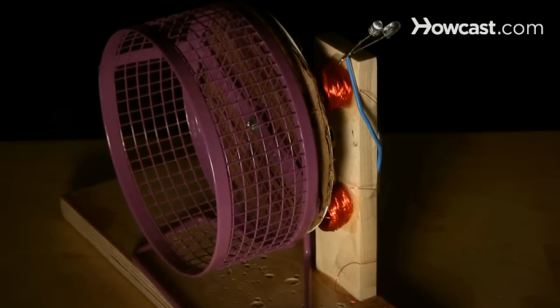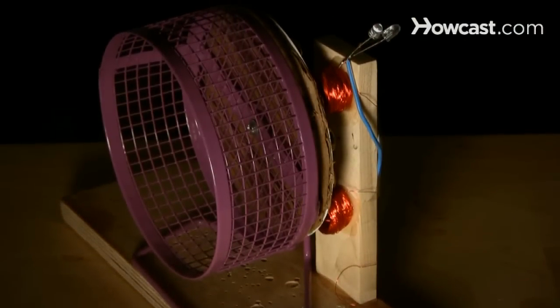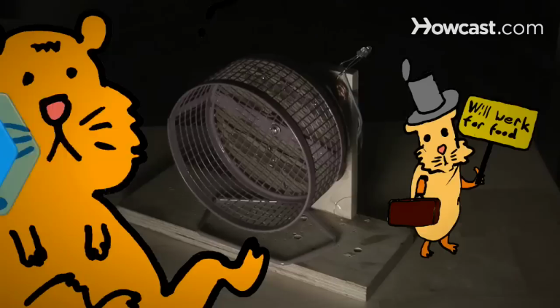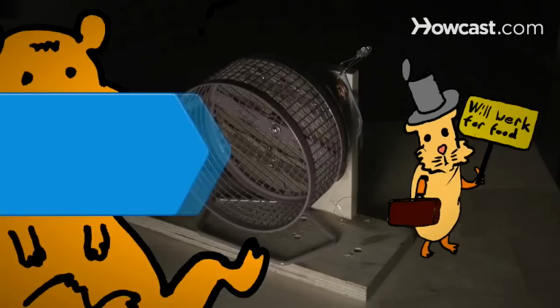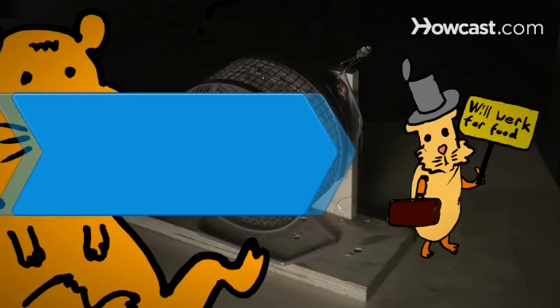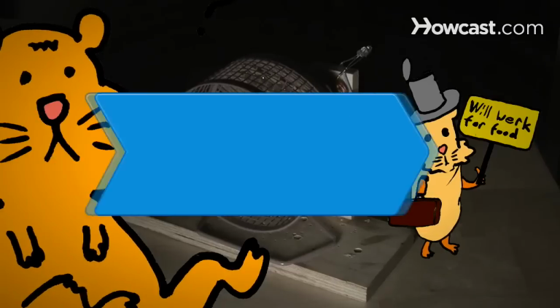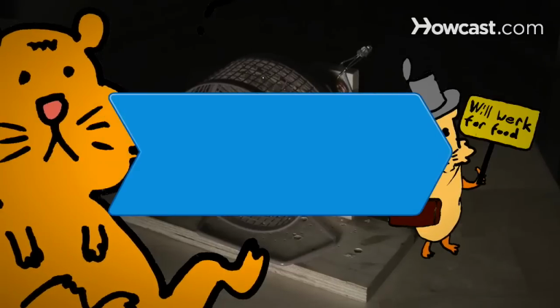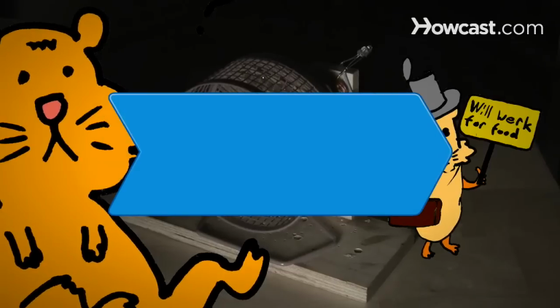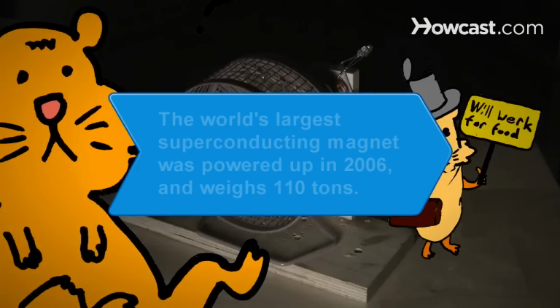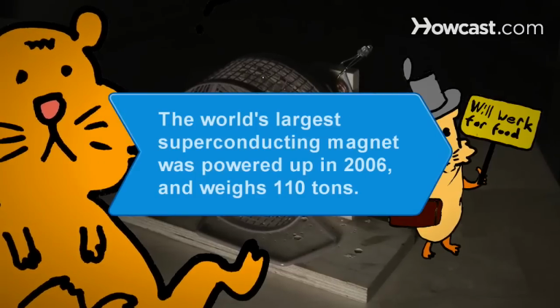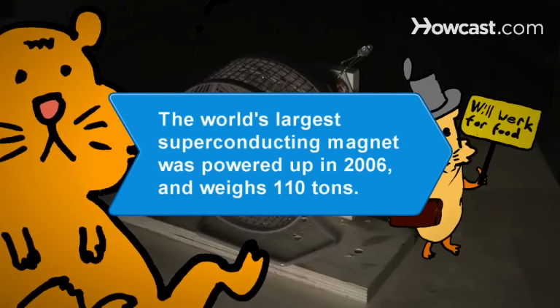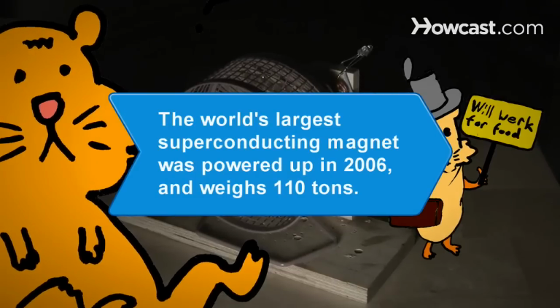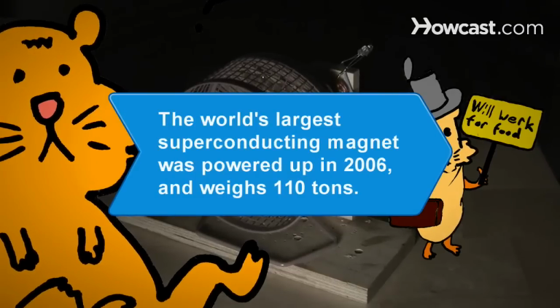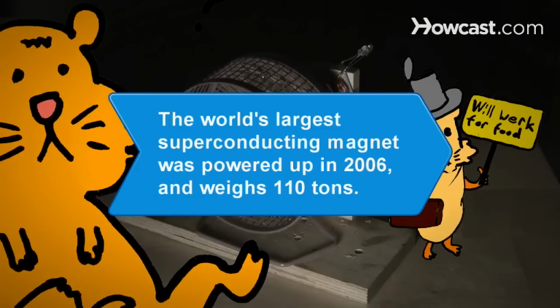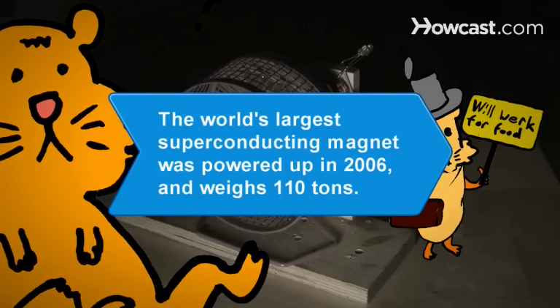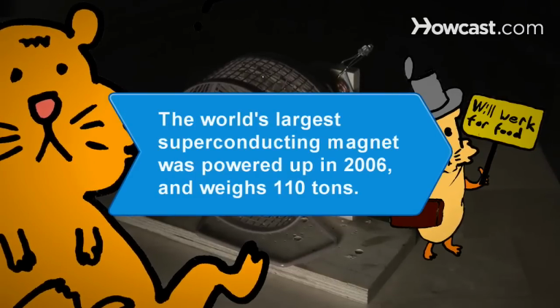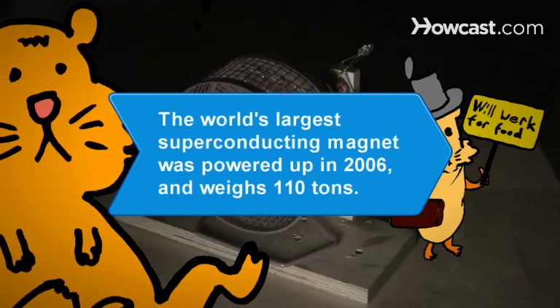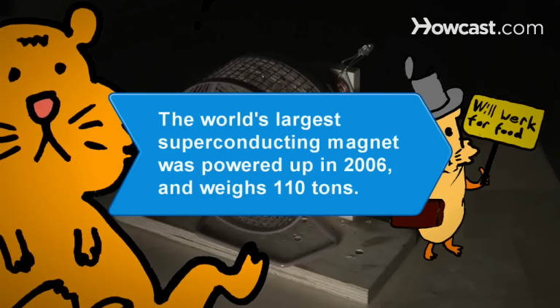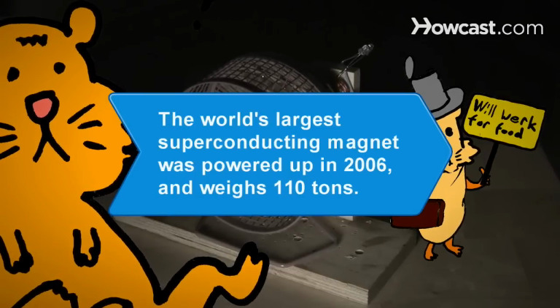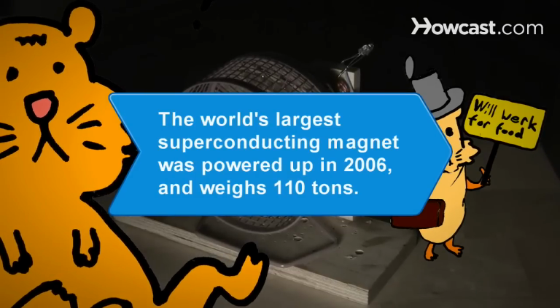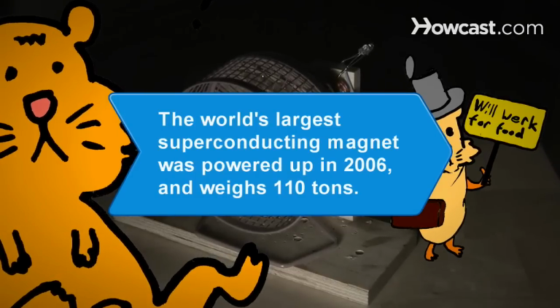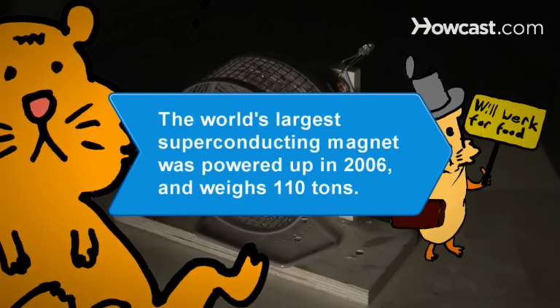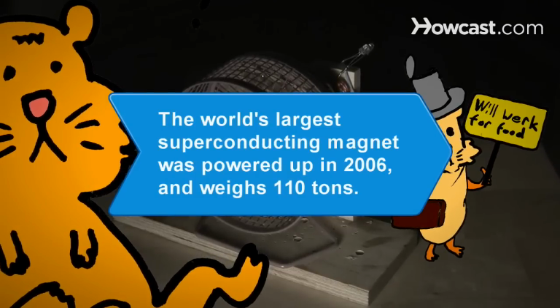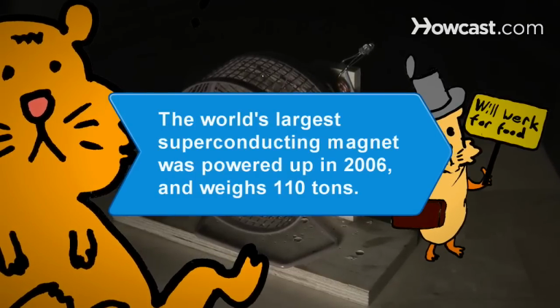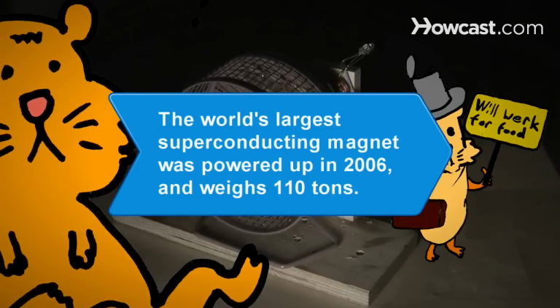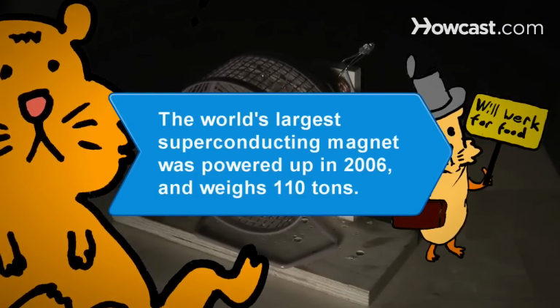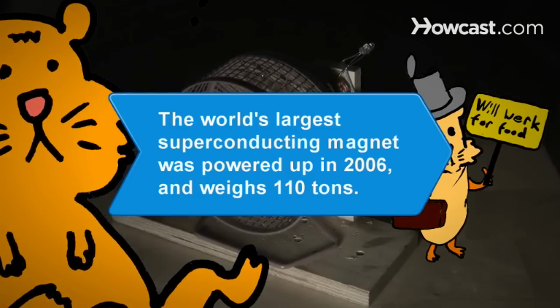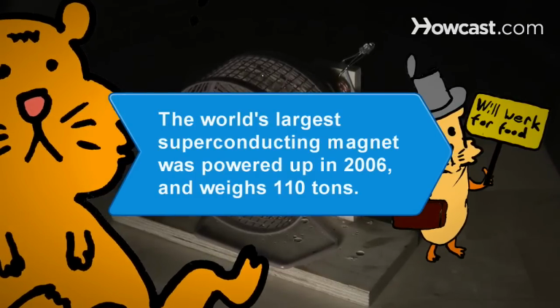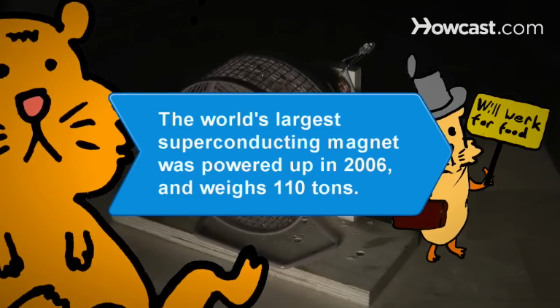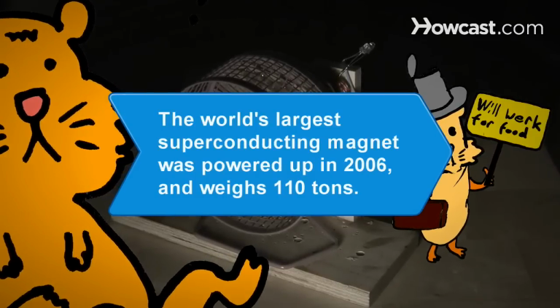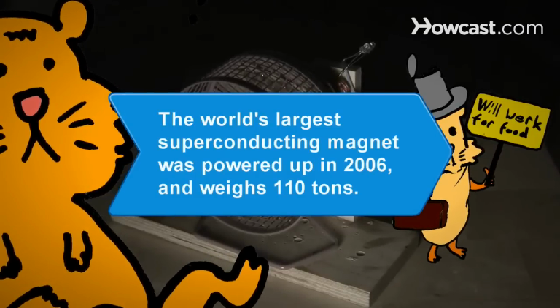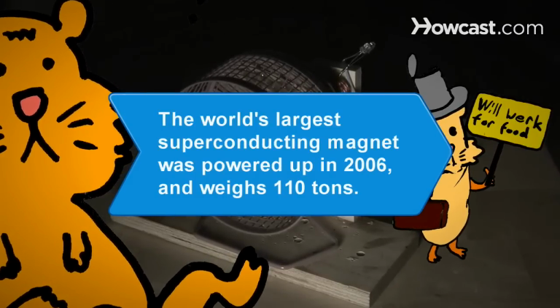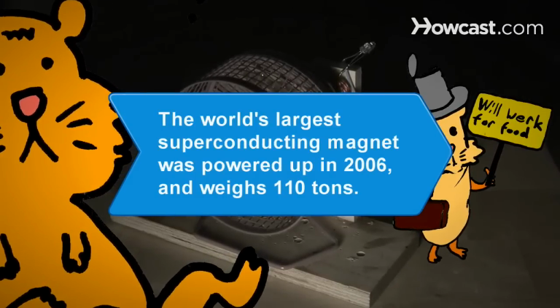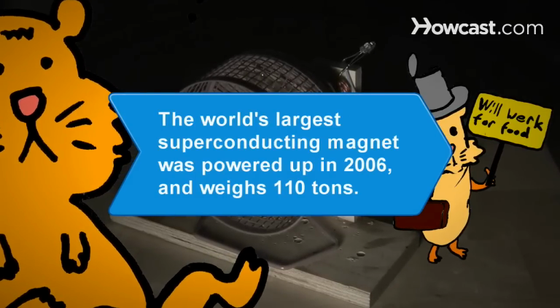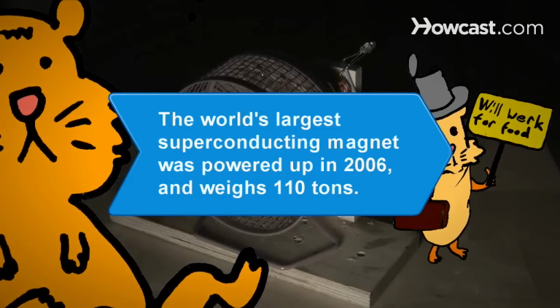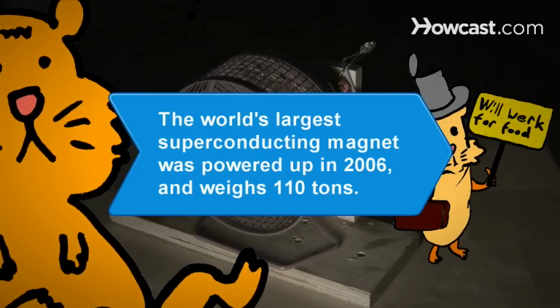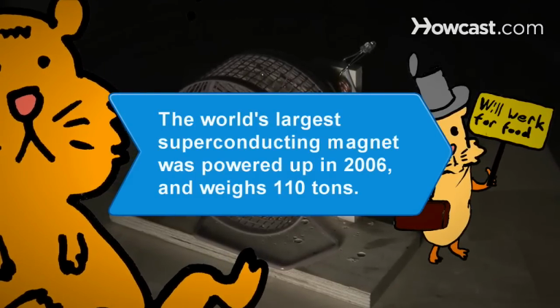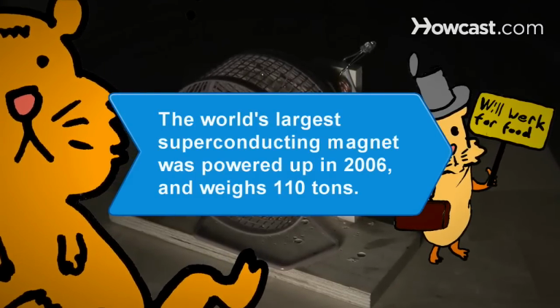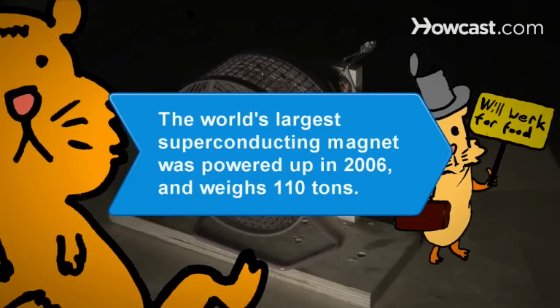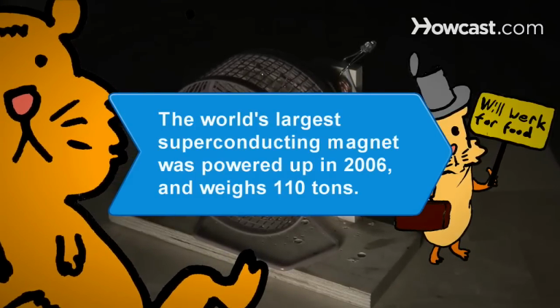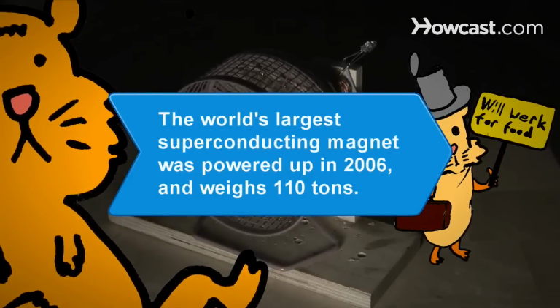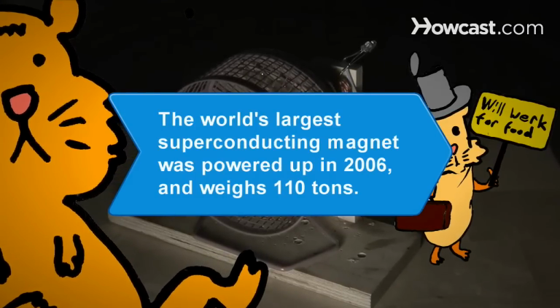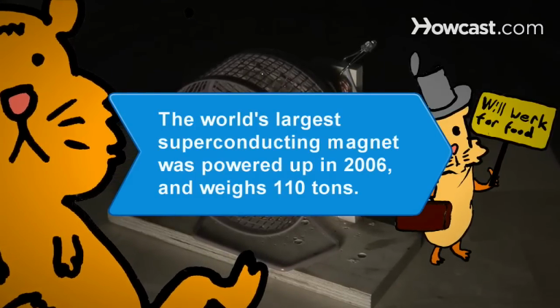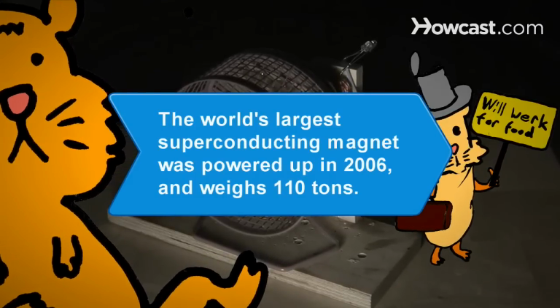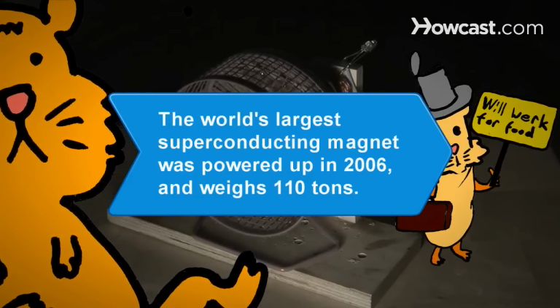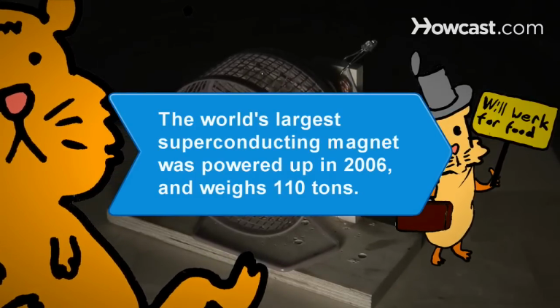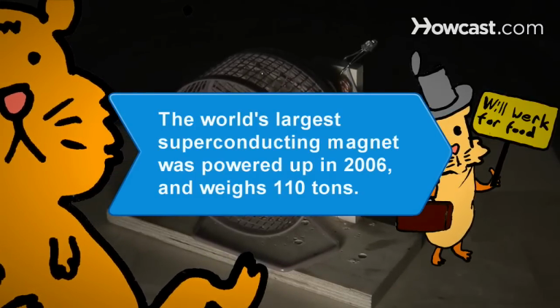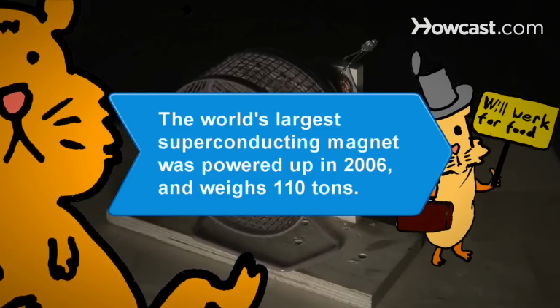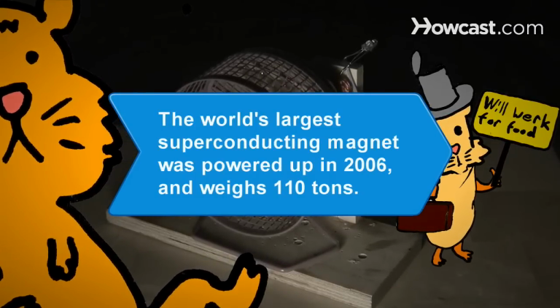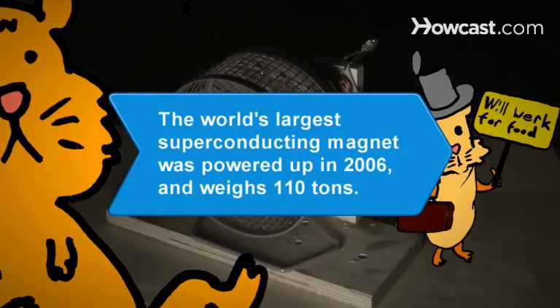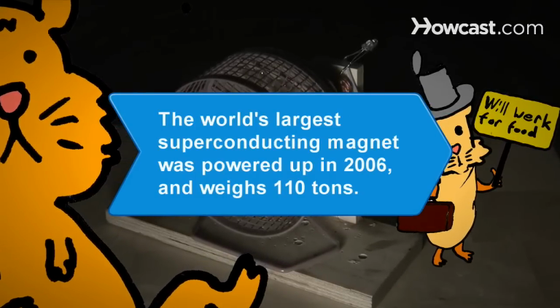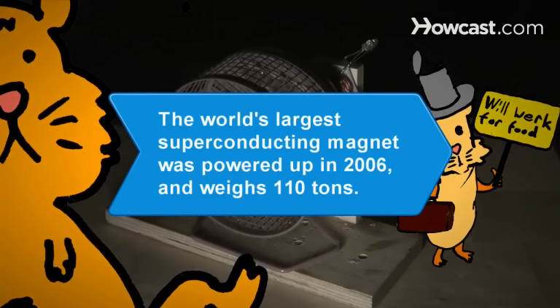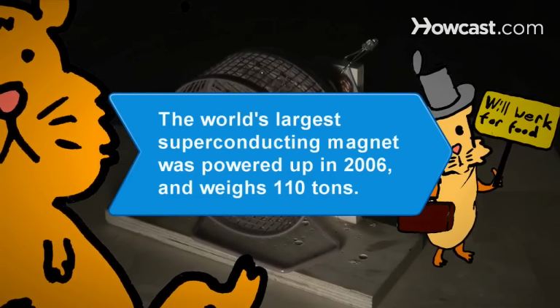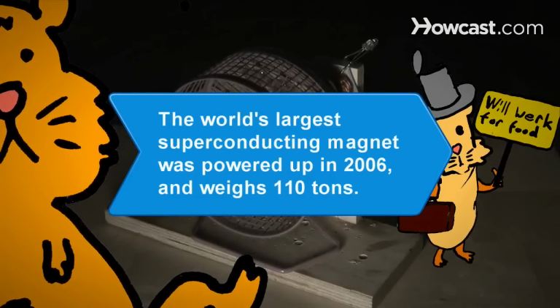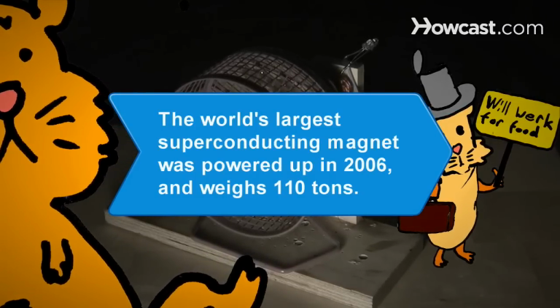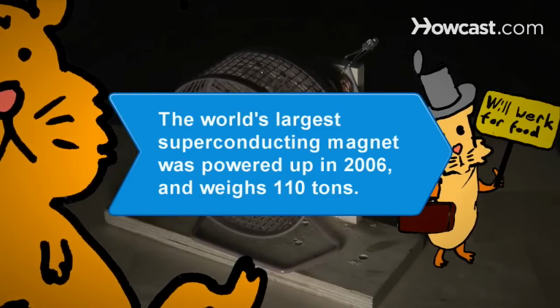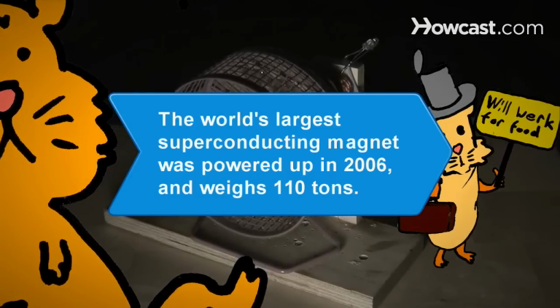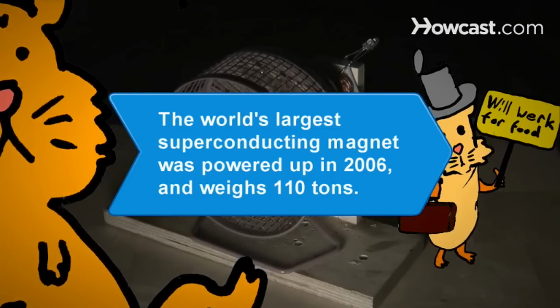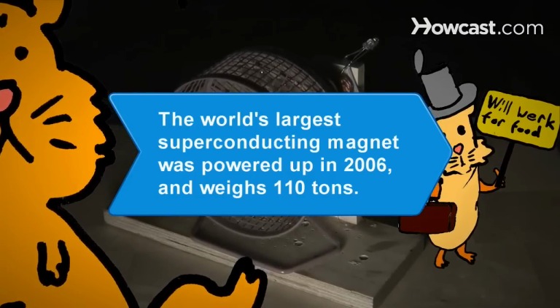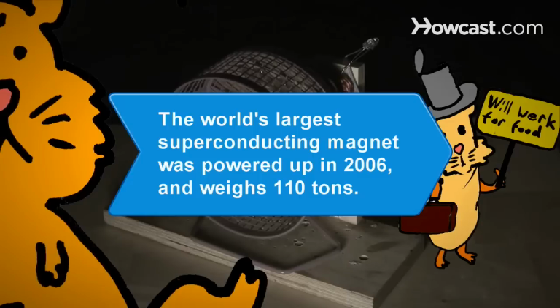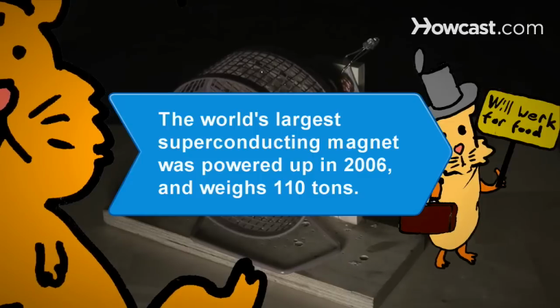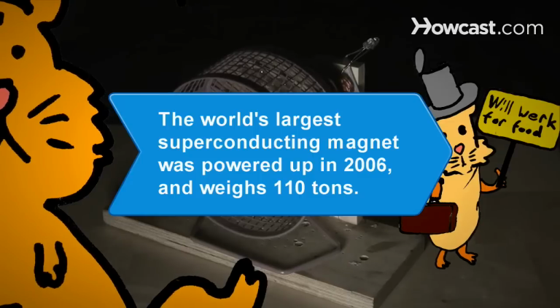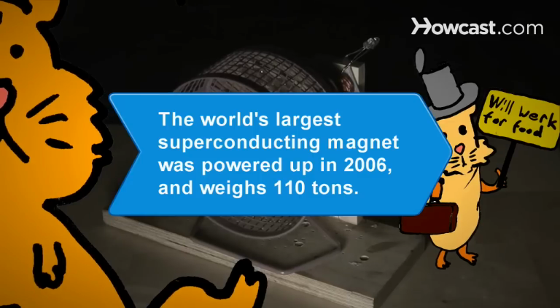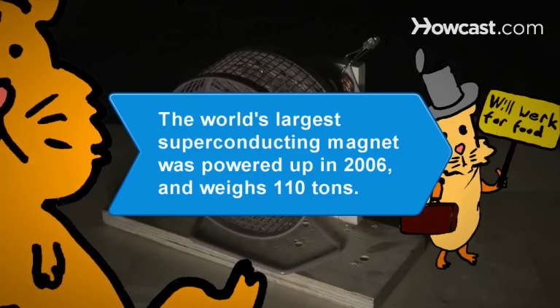Did you know? The world's largest superconducting magnet was powered up in 2006 and weighs a staggering 110 tons.